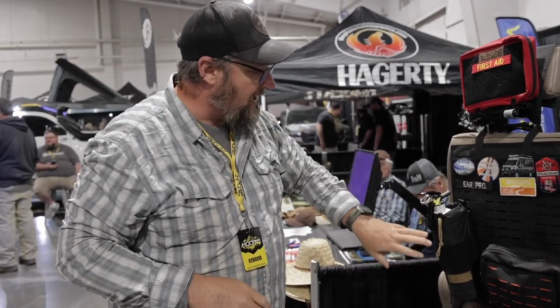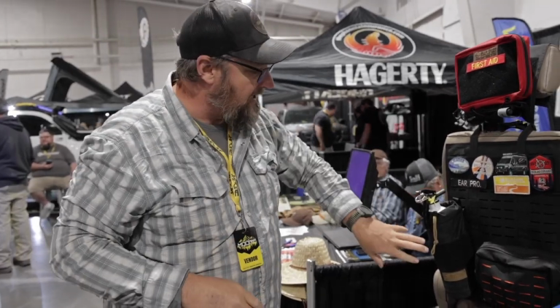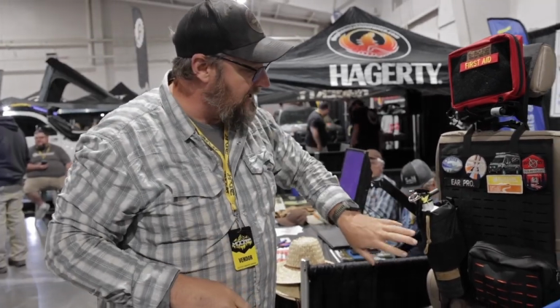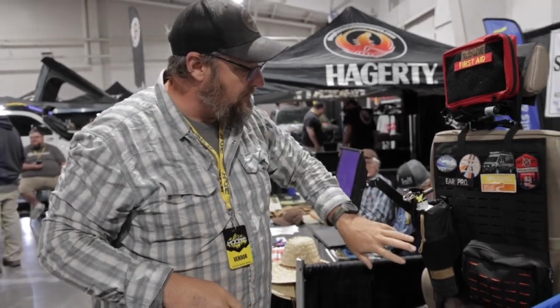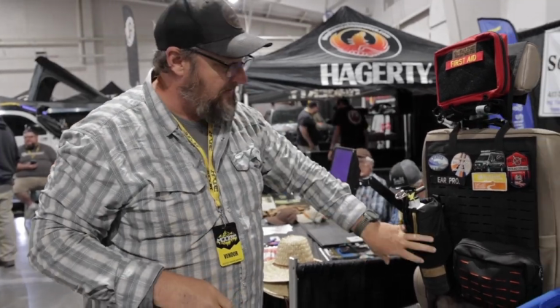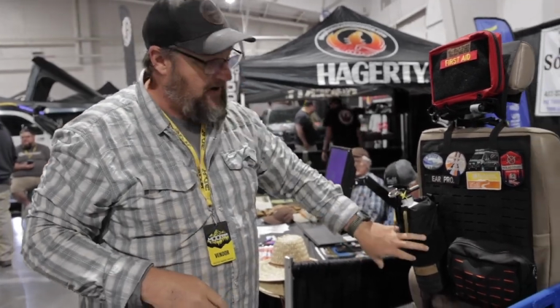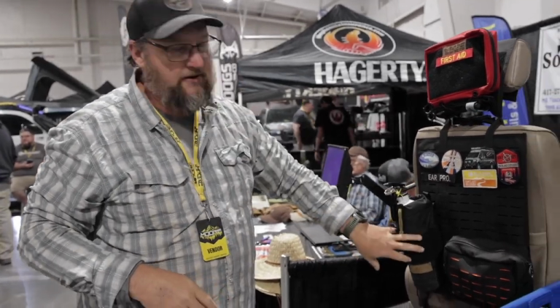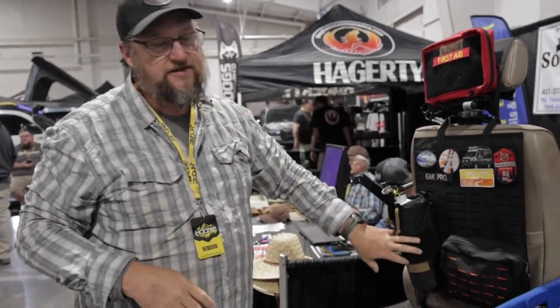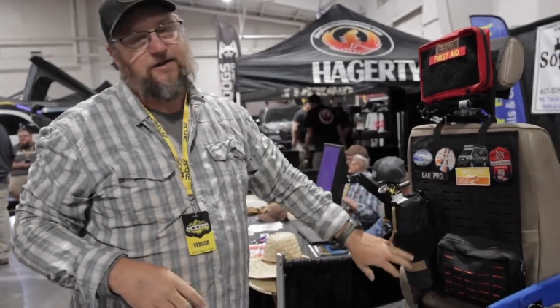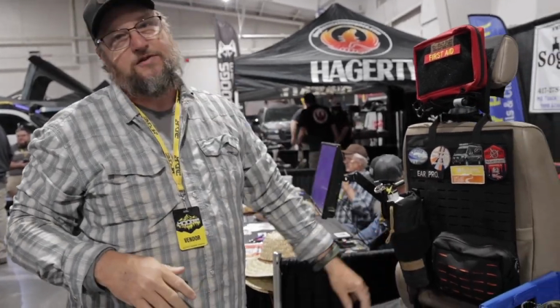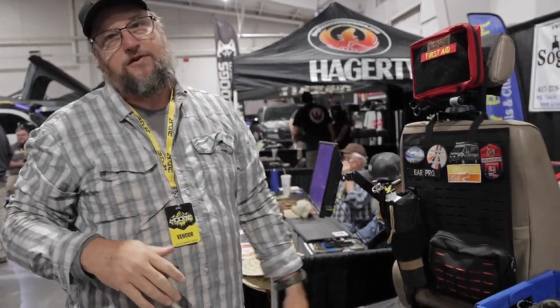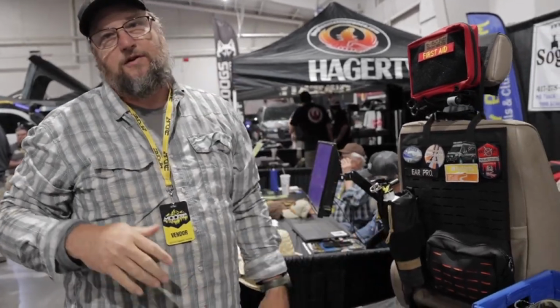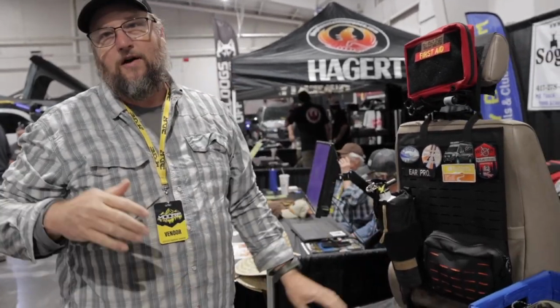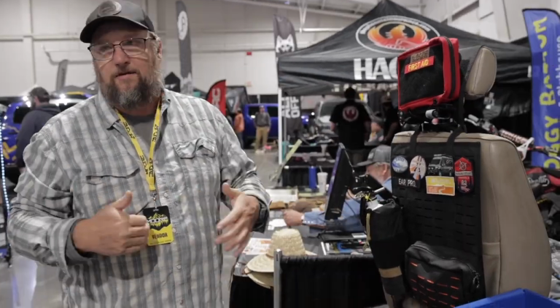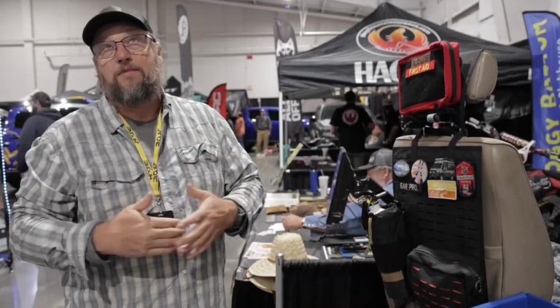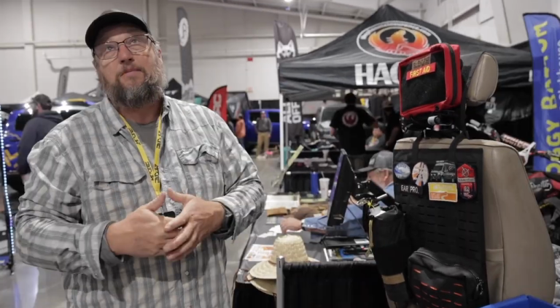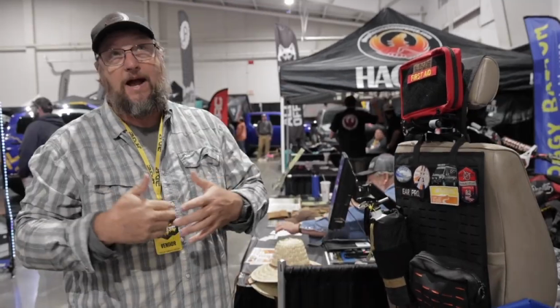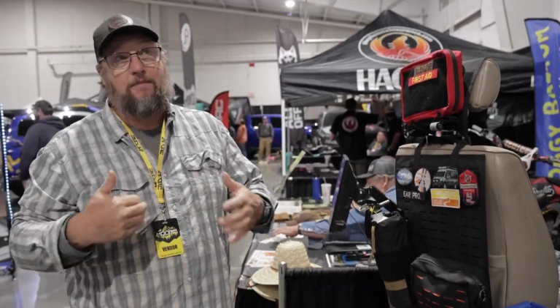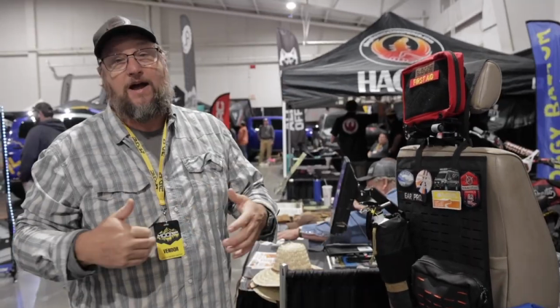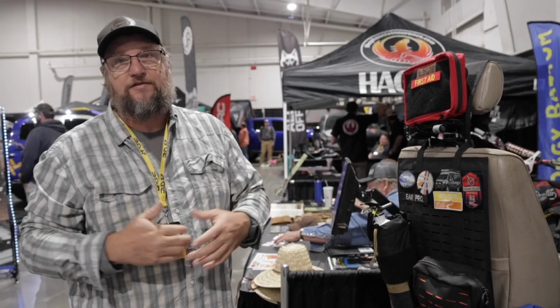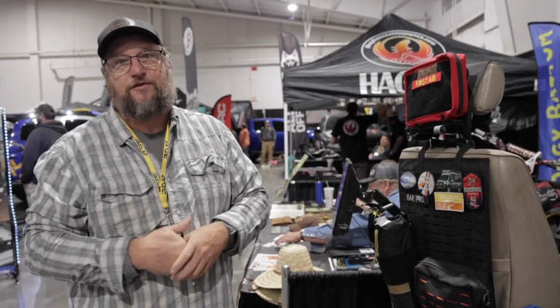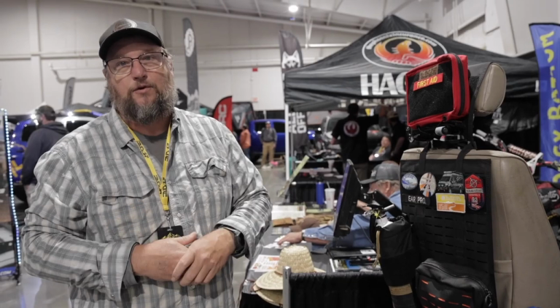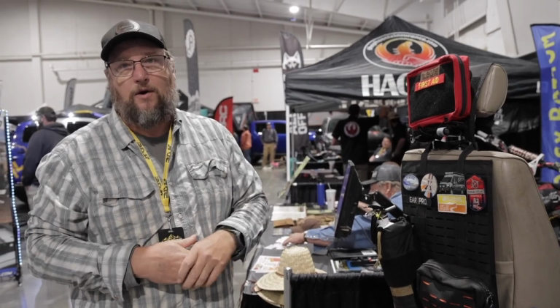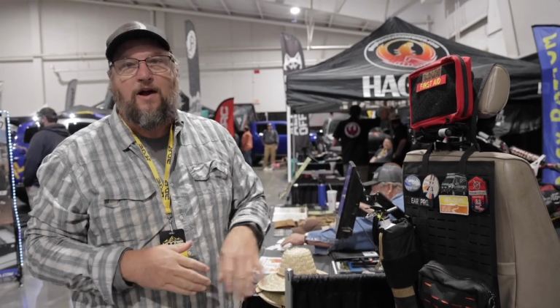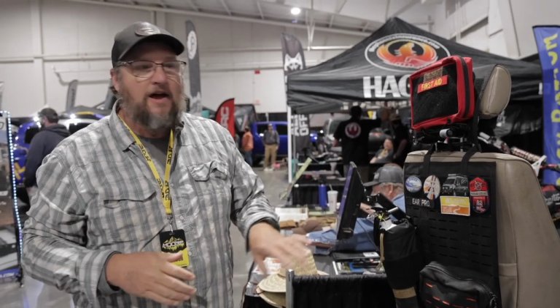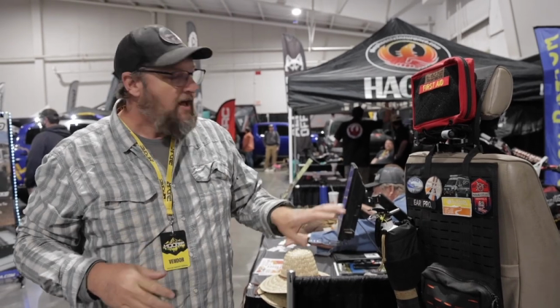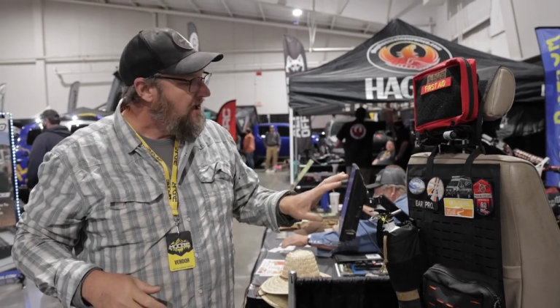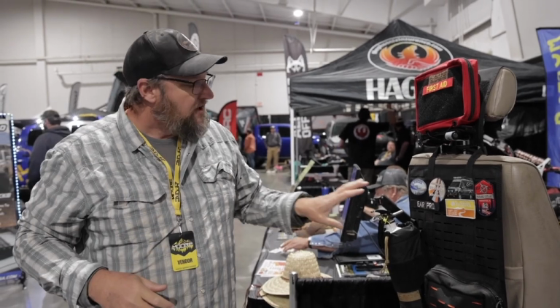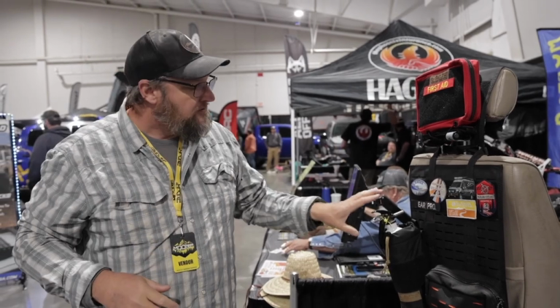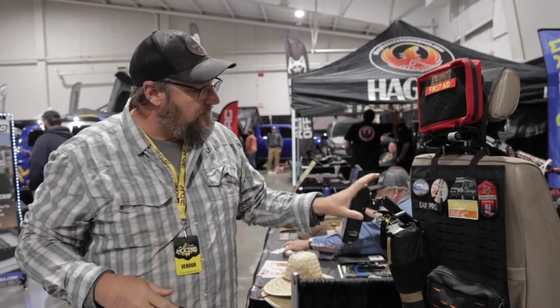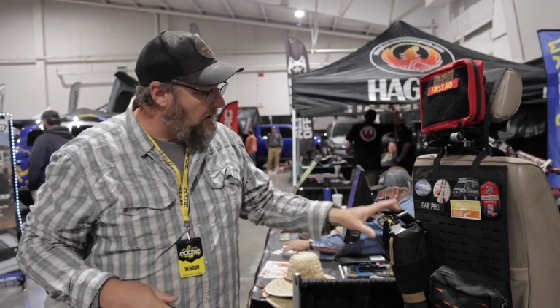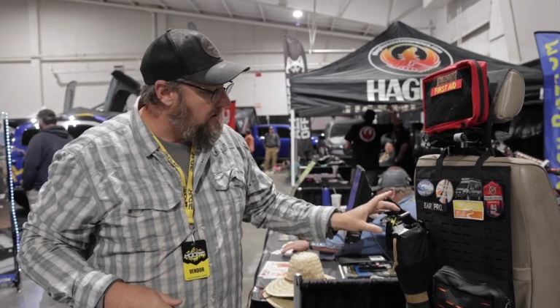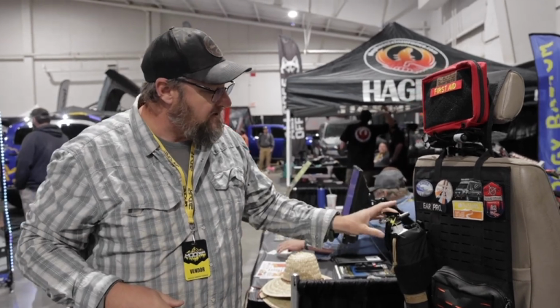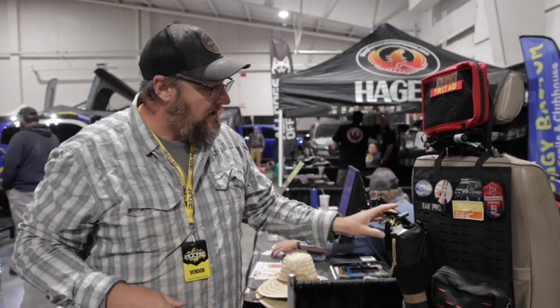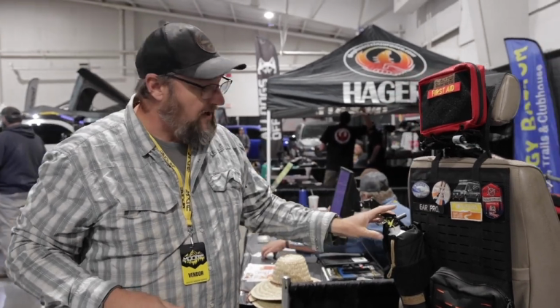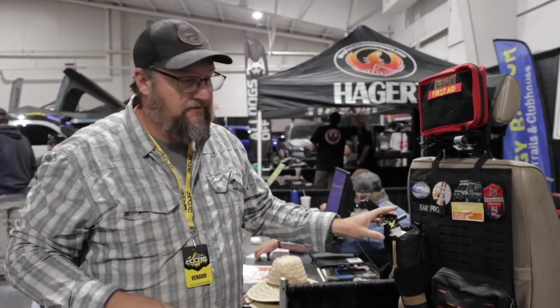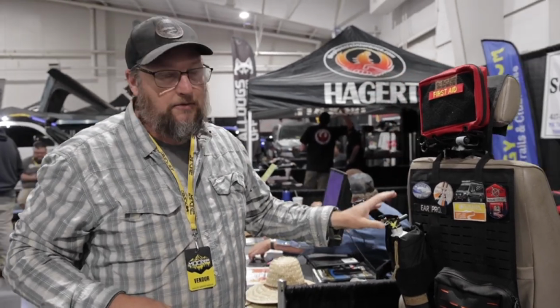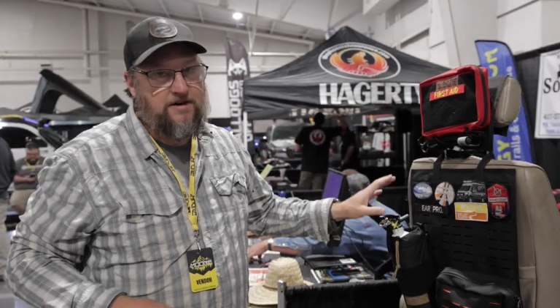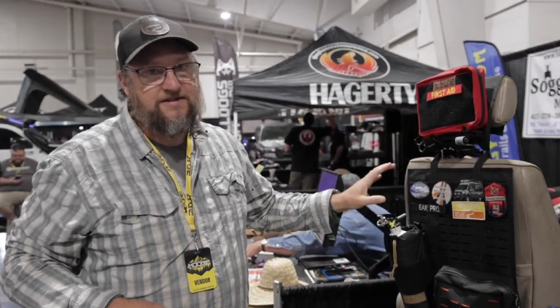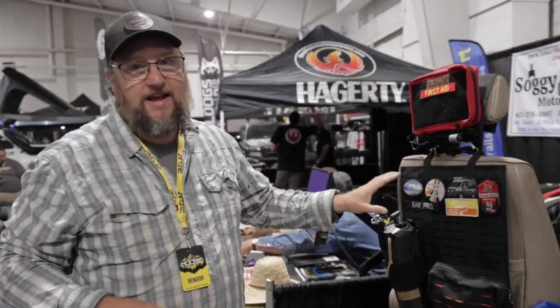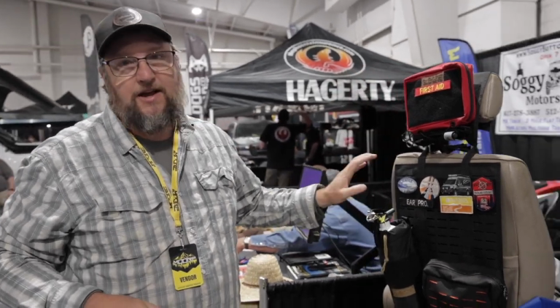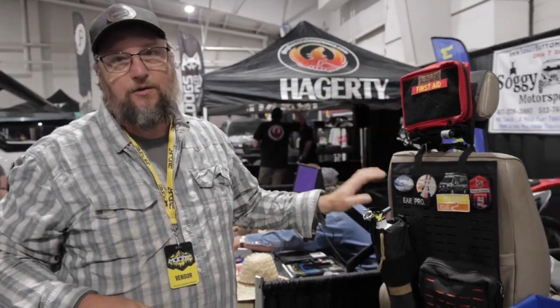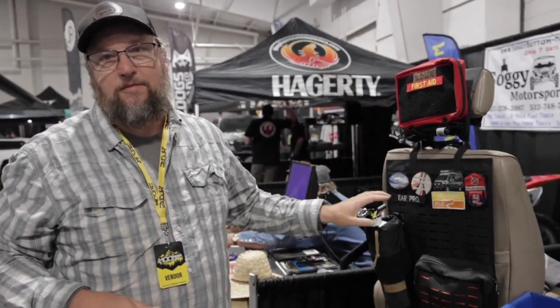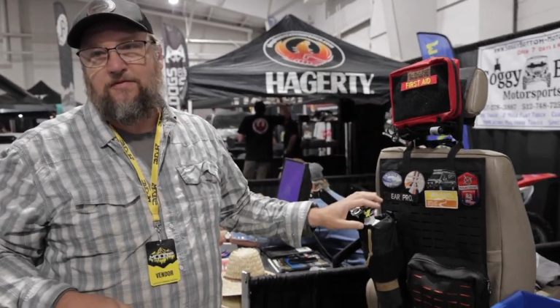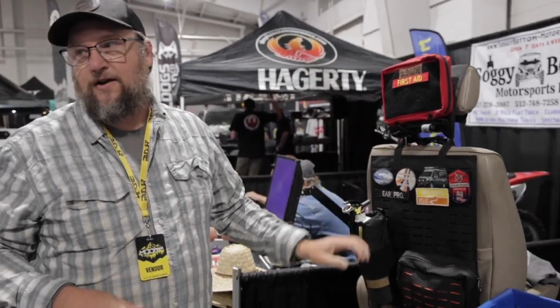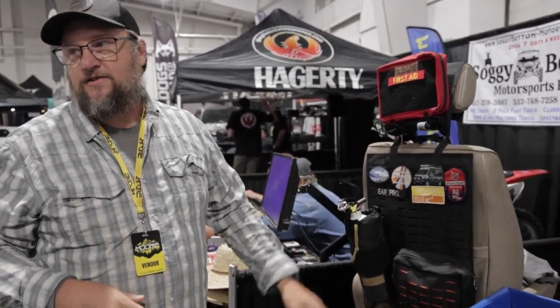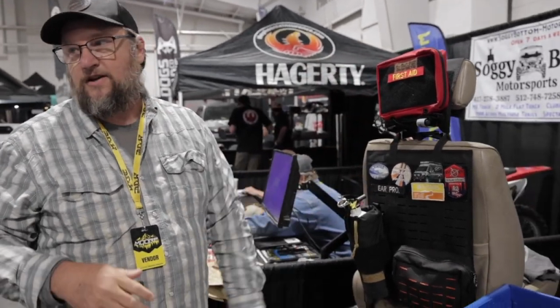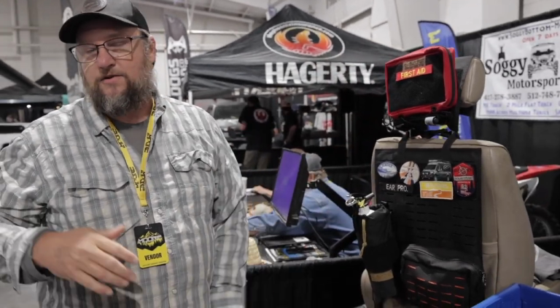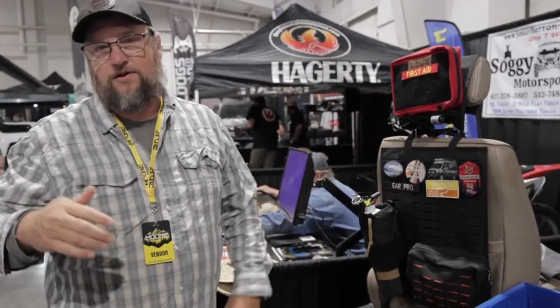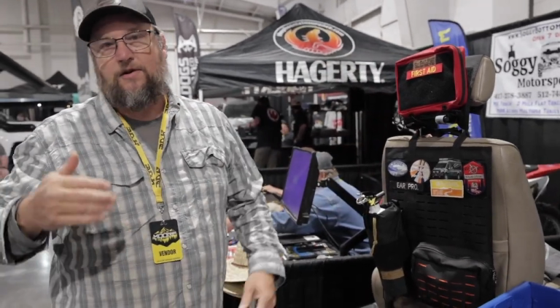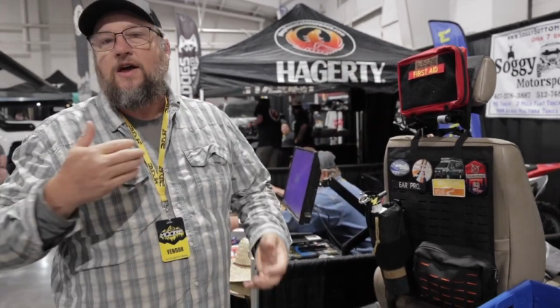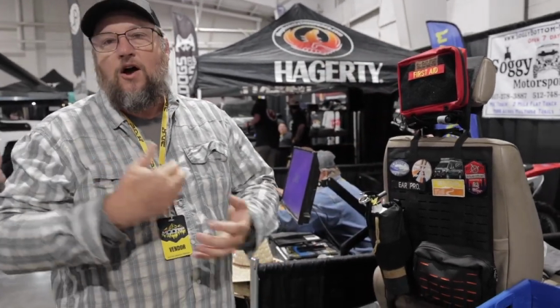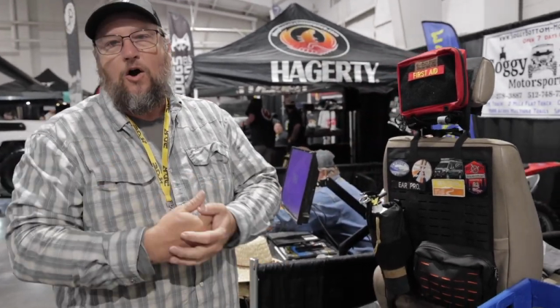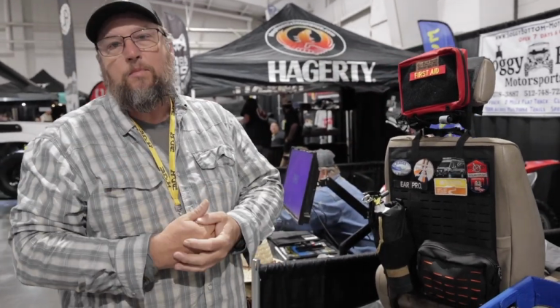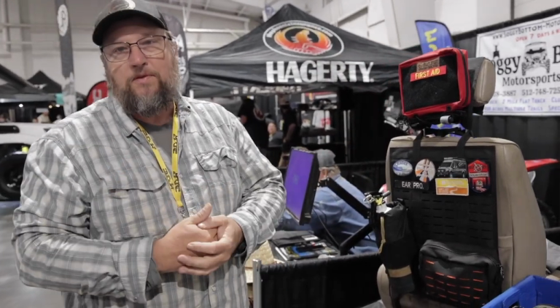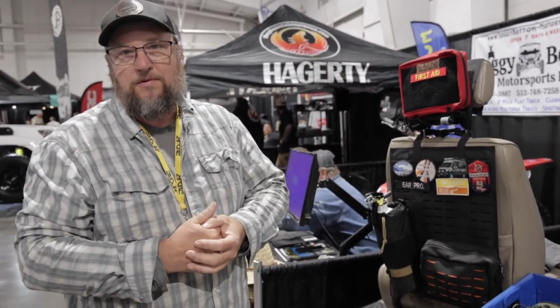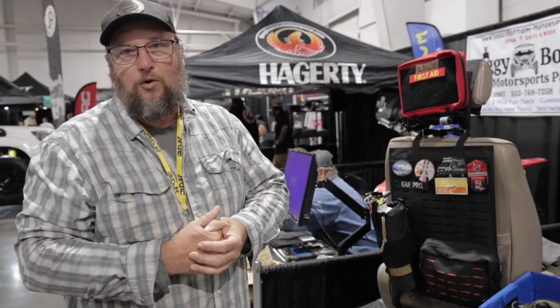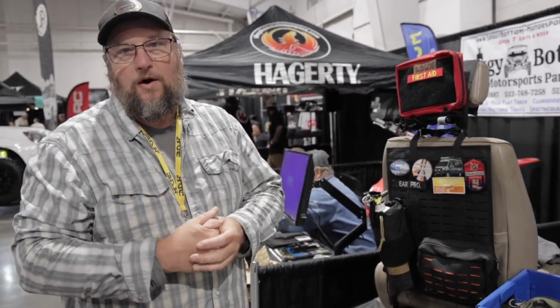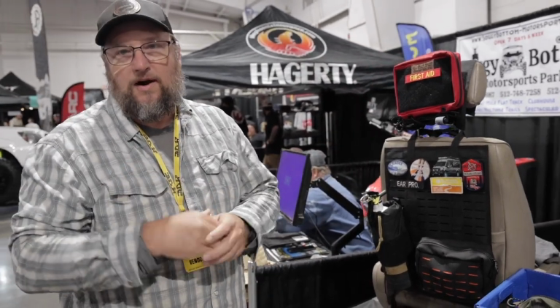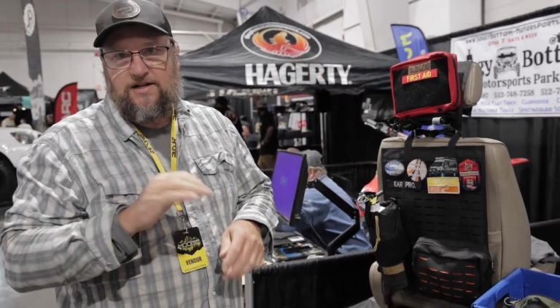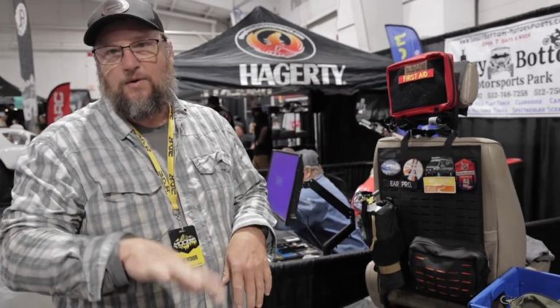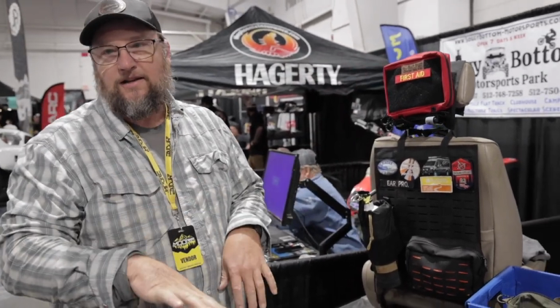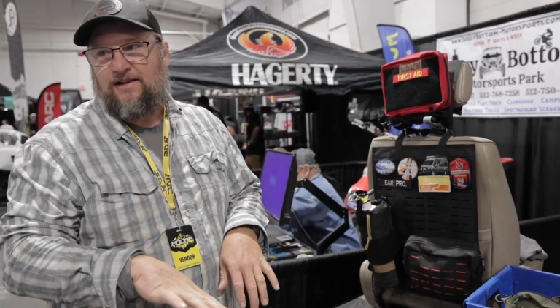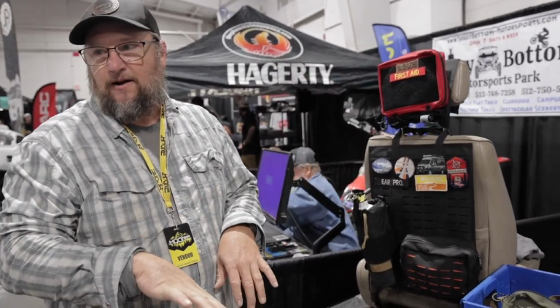Like, I keep my fire extinguisher on my back passenger door. If I say grab the fire extinguisher, you open the door and it's right there, attached to the seat.